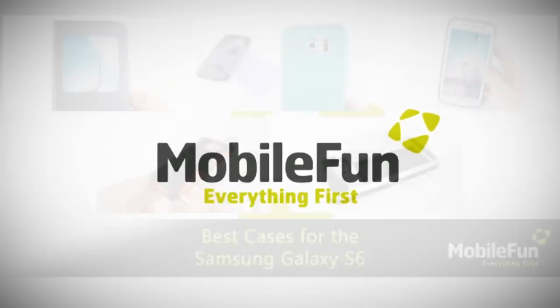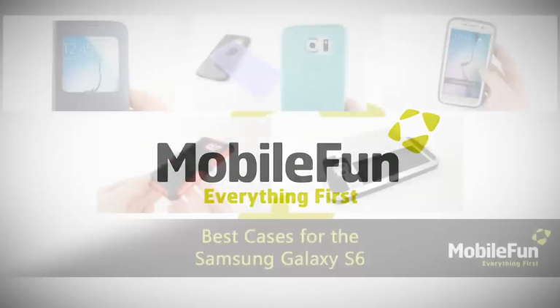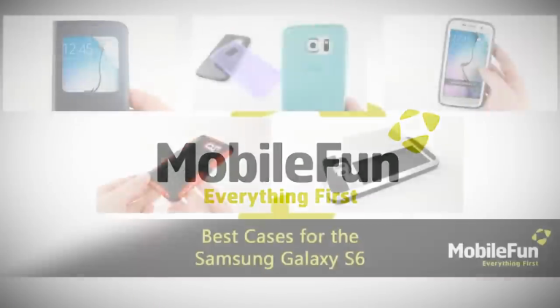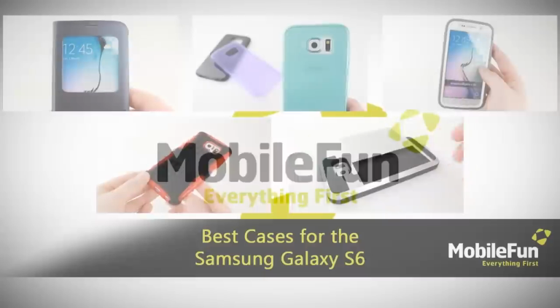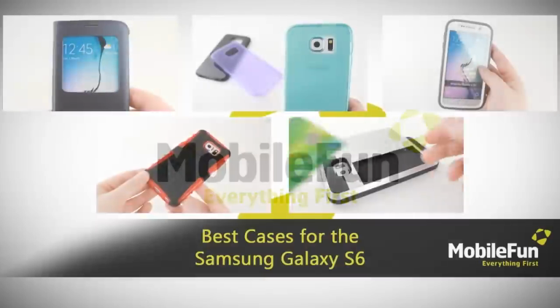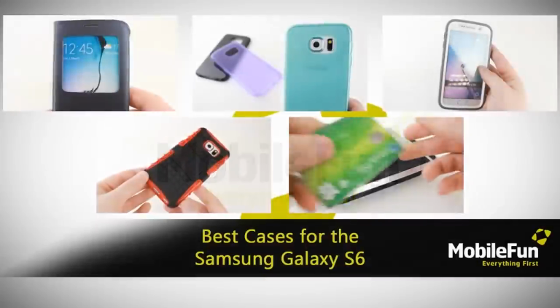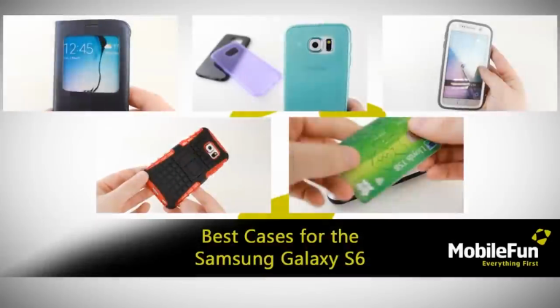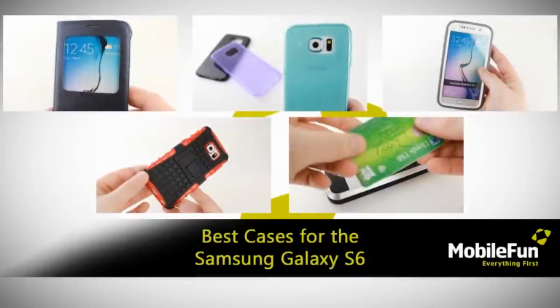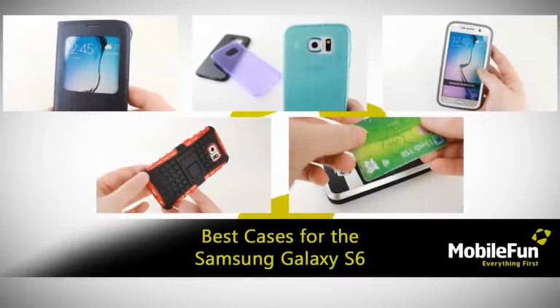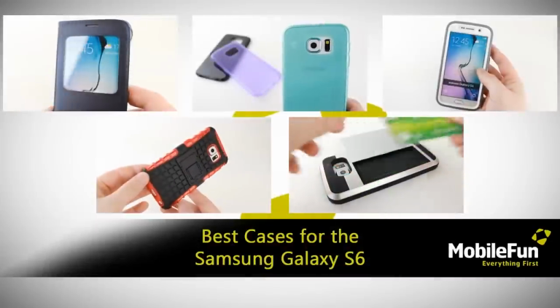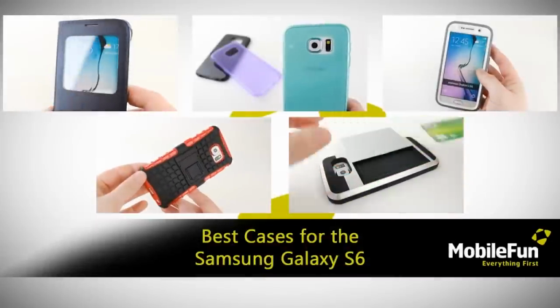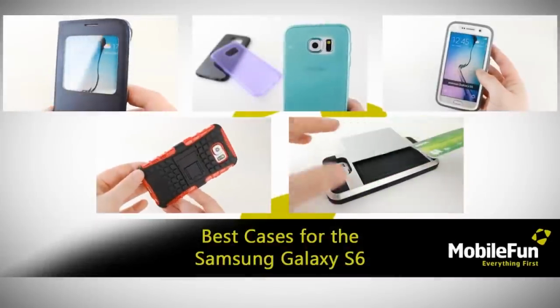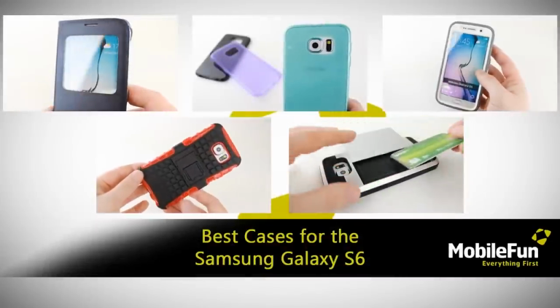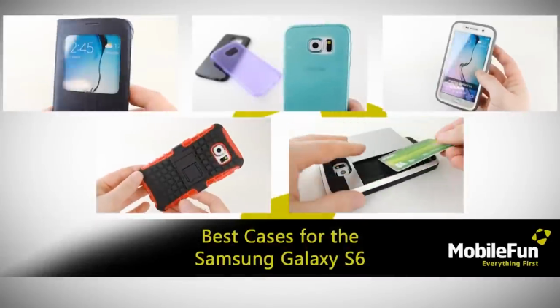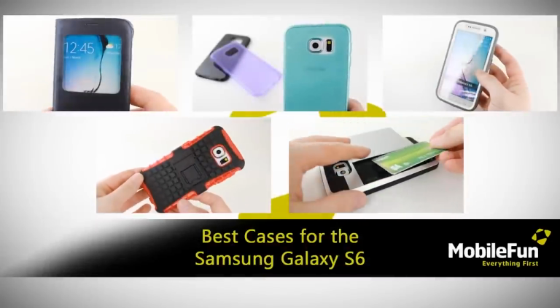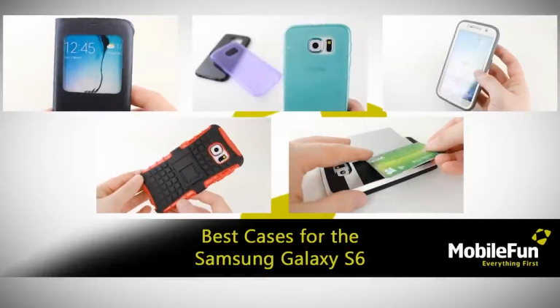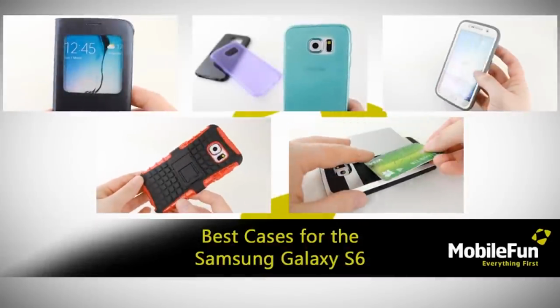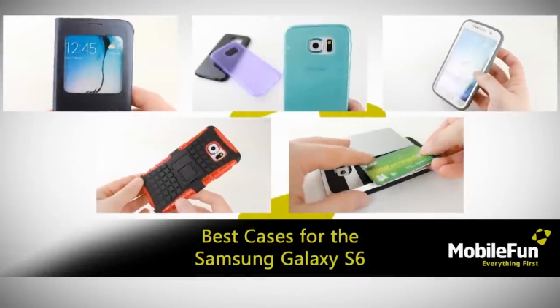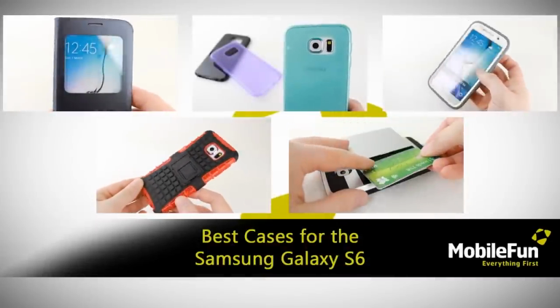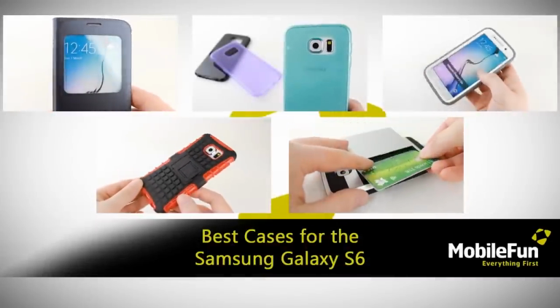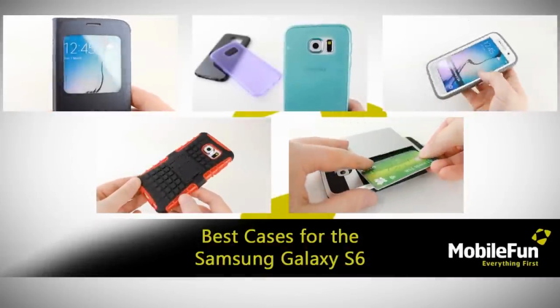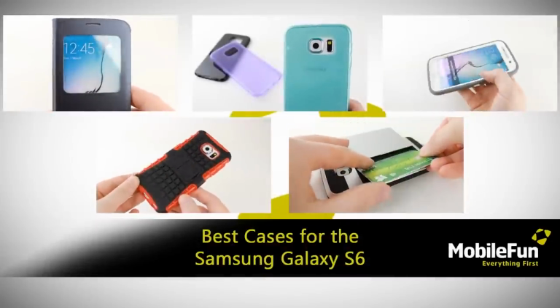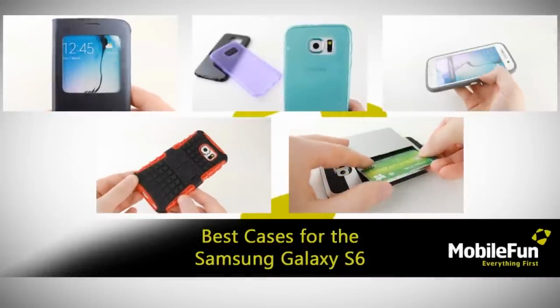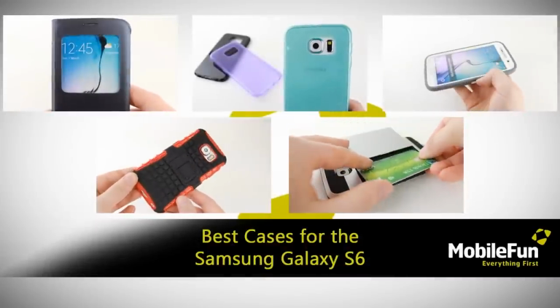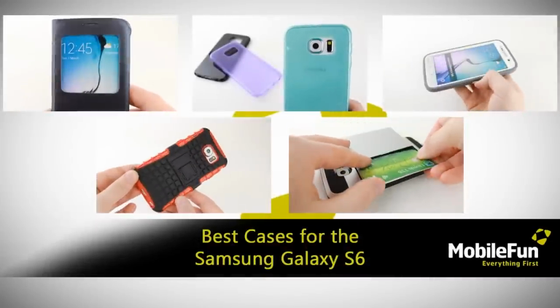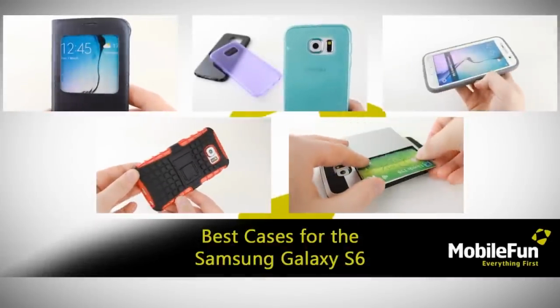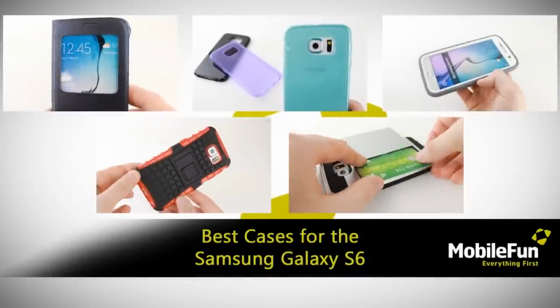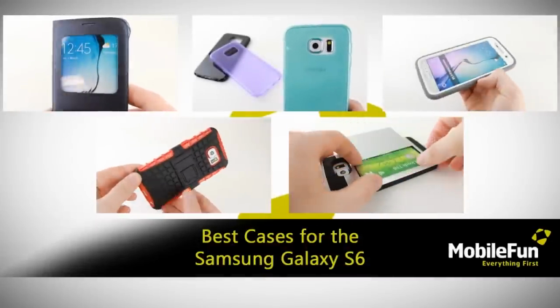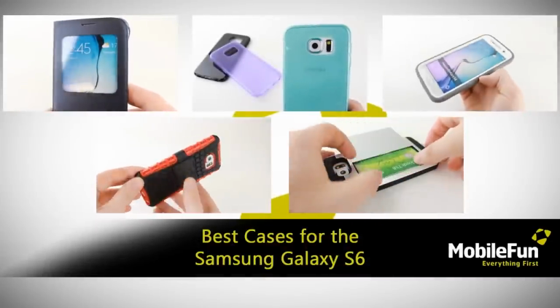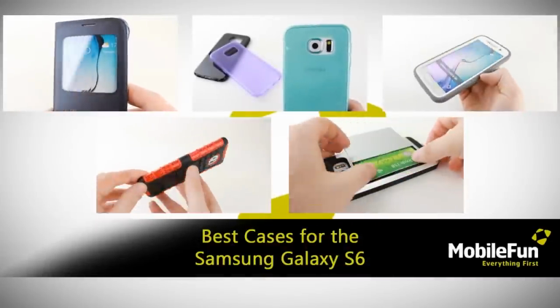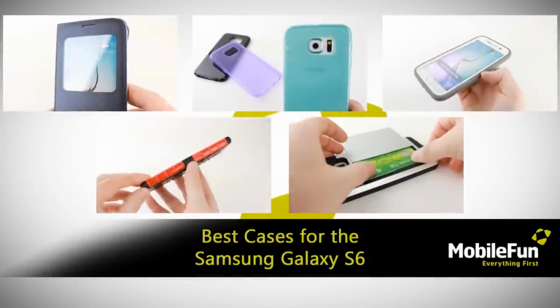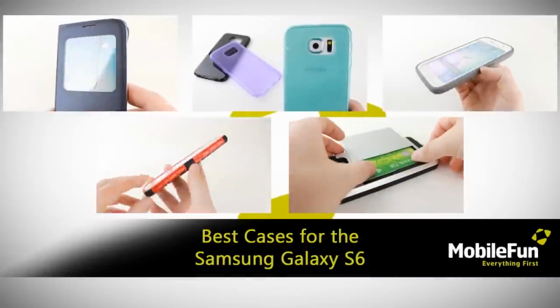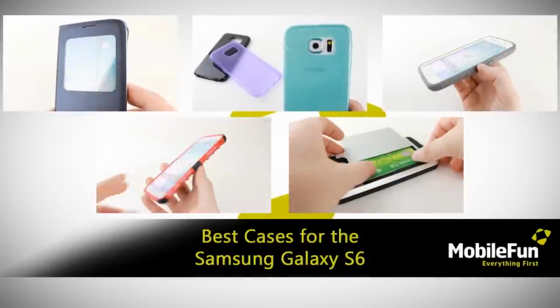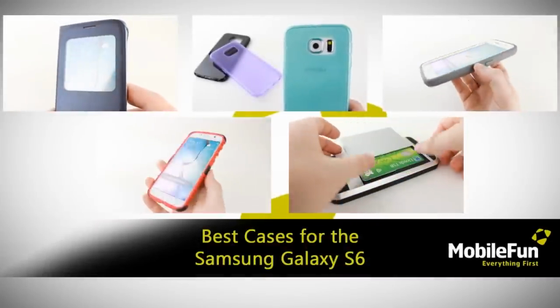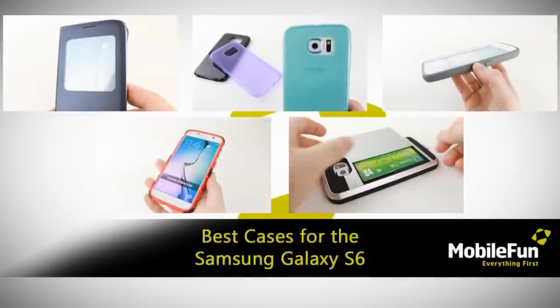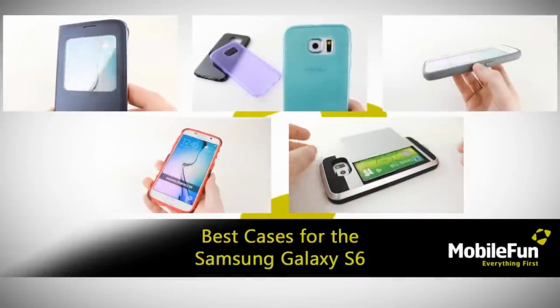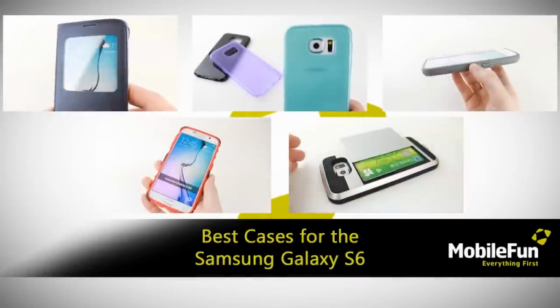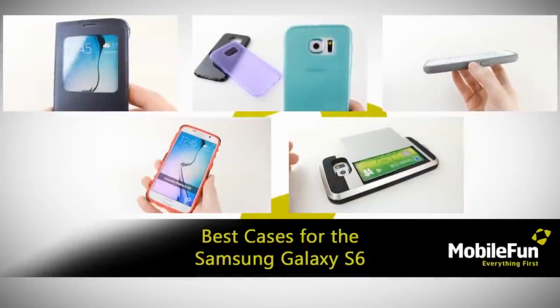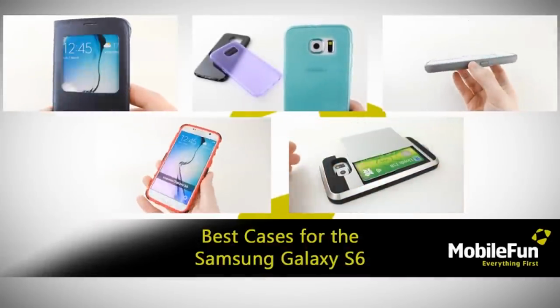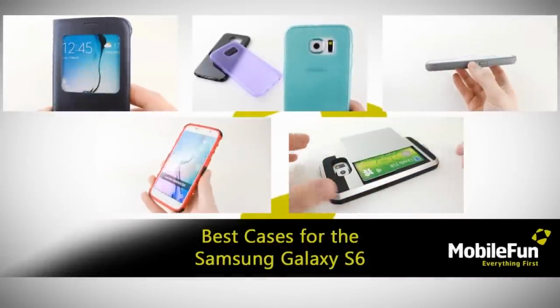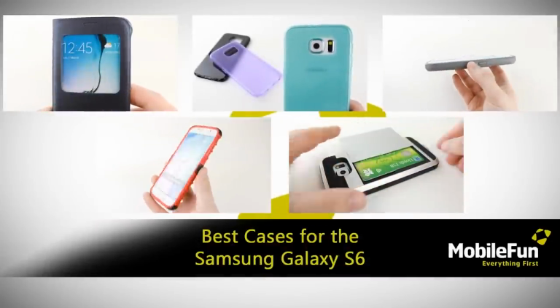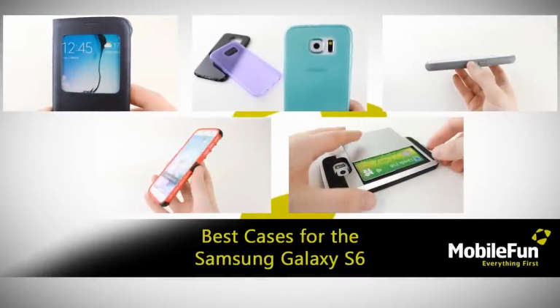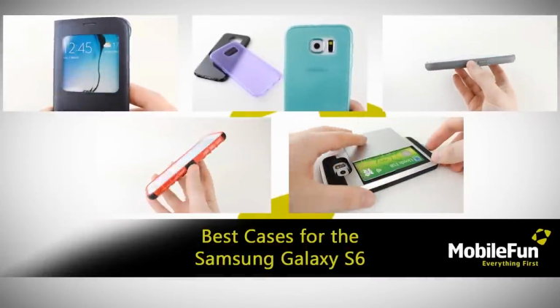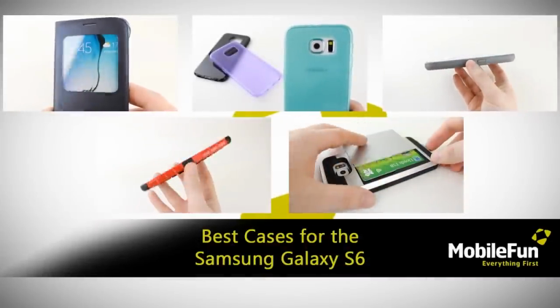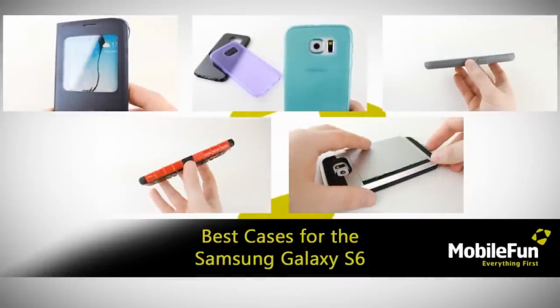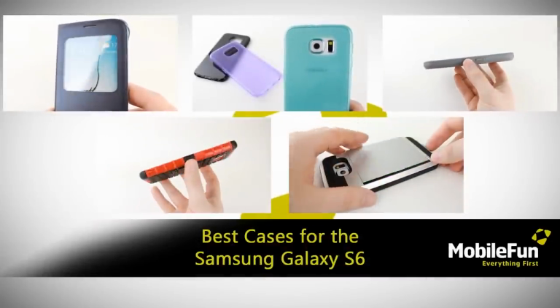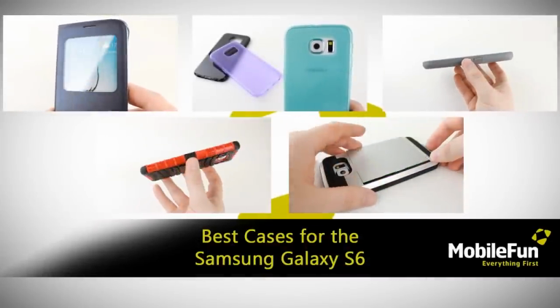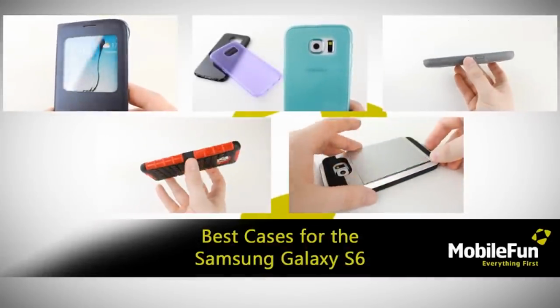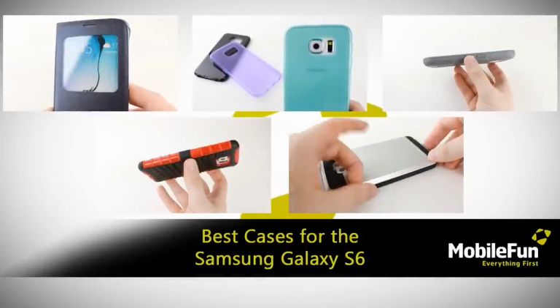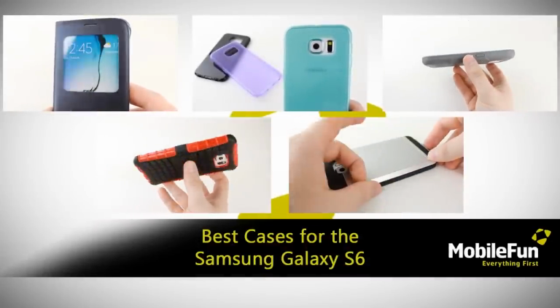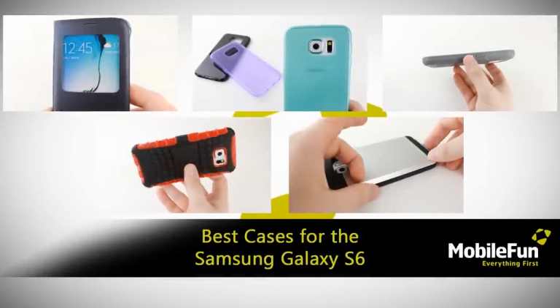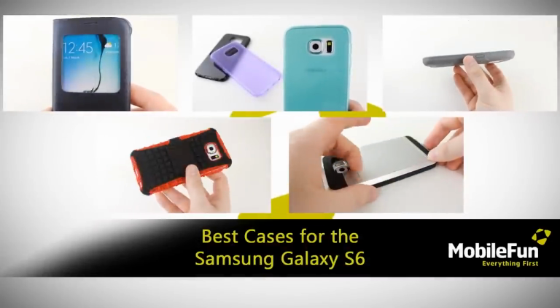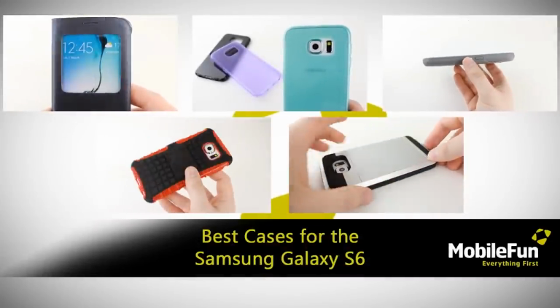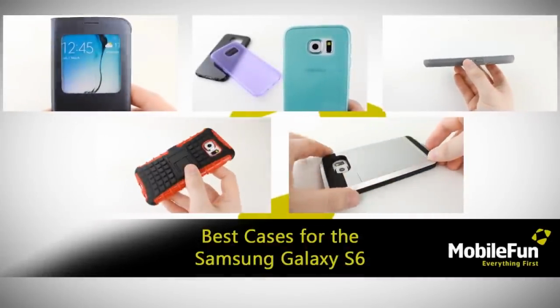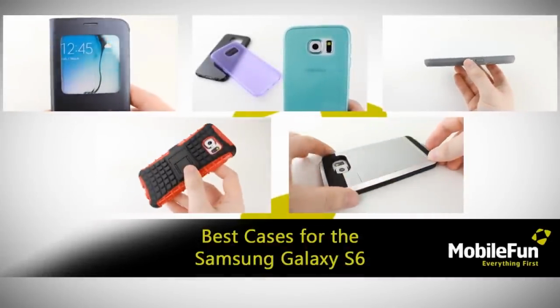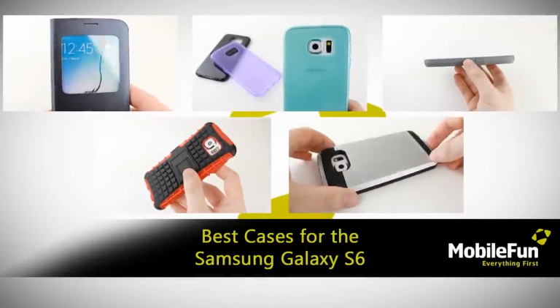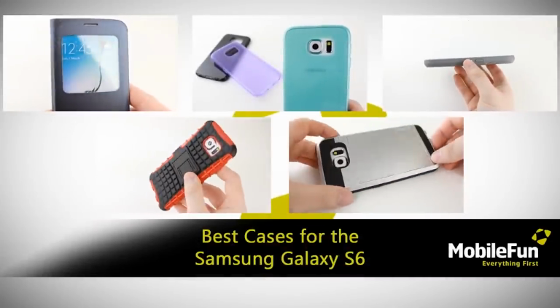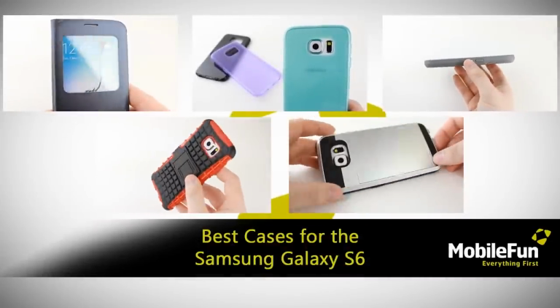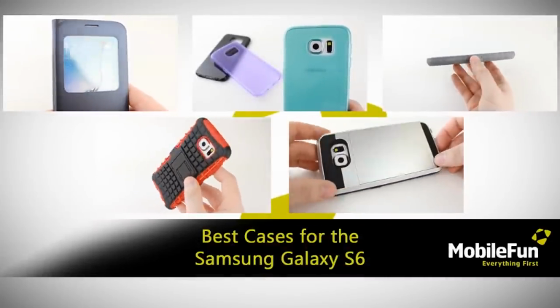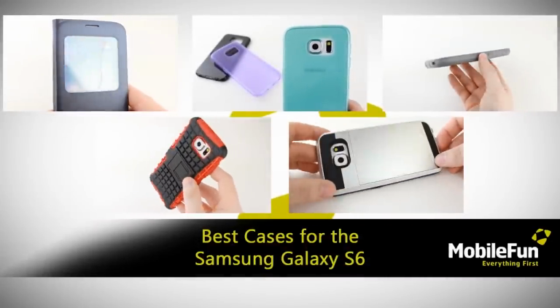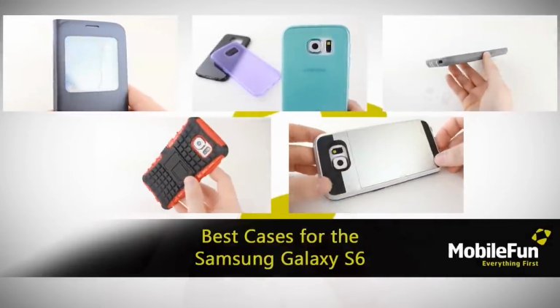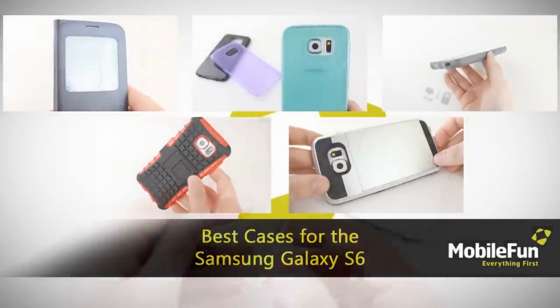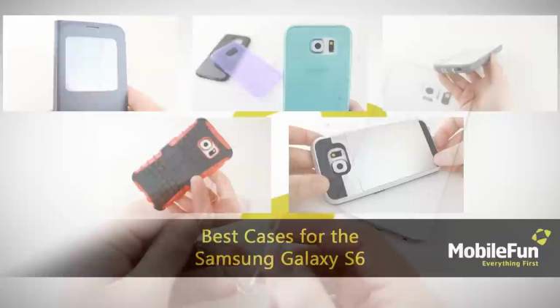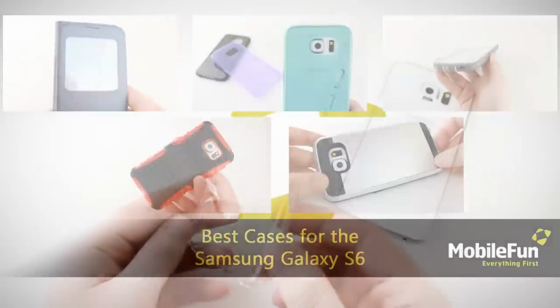Hello and welcome to this Top Cases video showcasing the best cases around for the Samsung Galaxy S6.